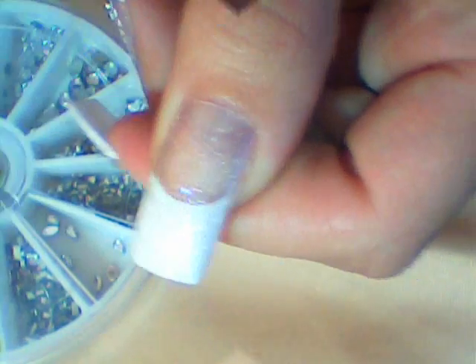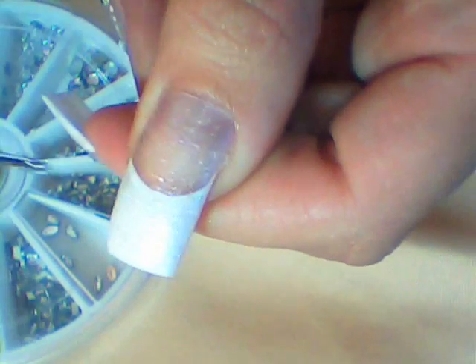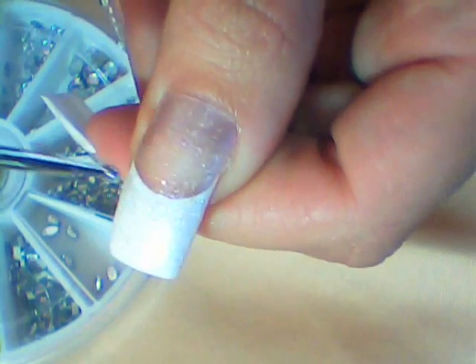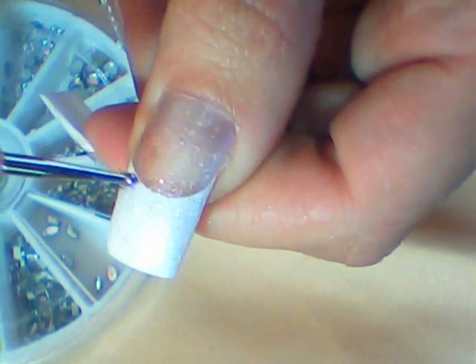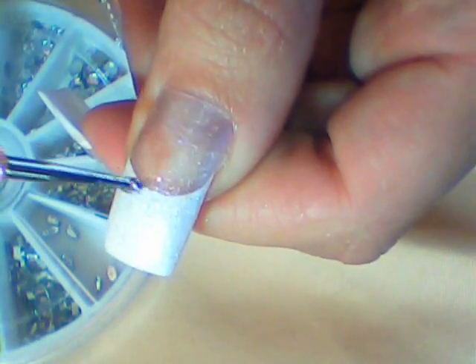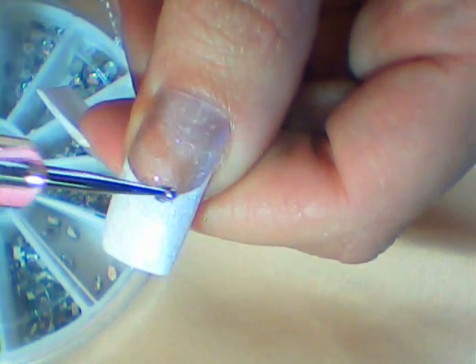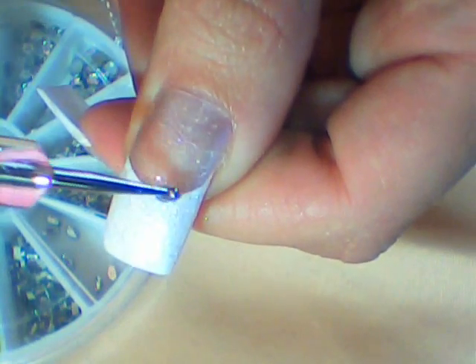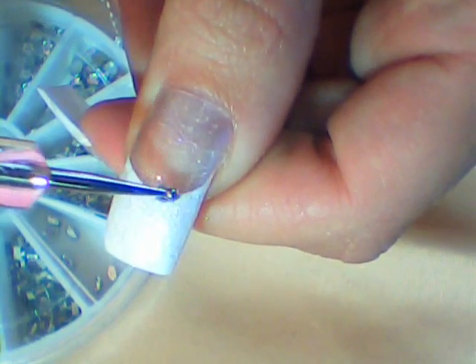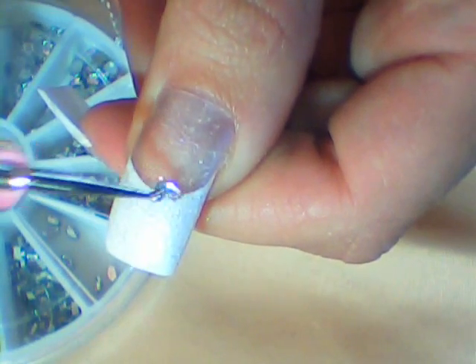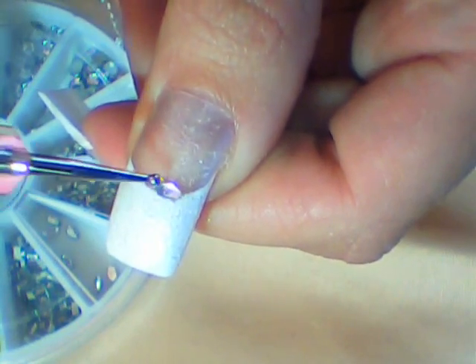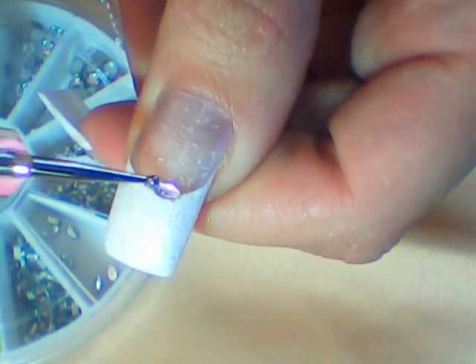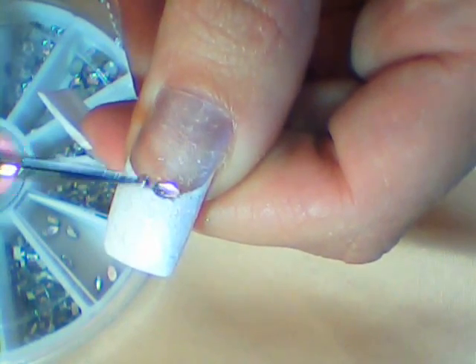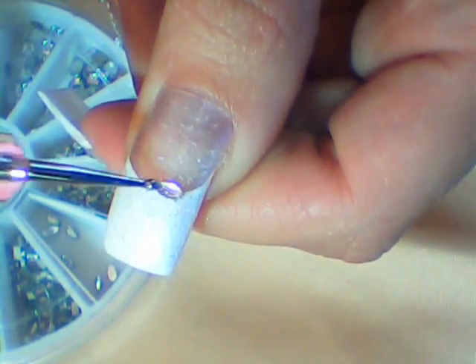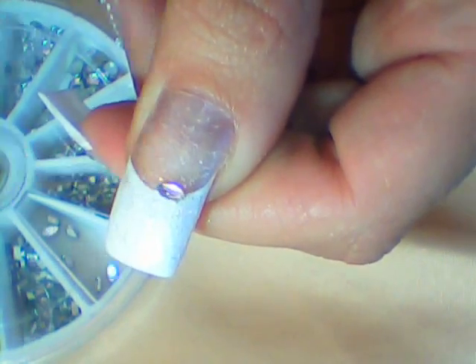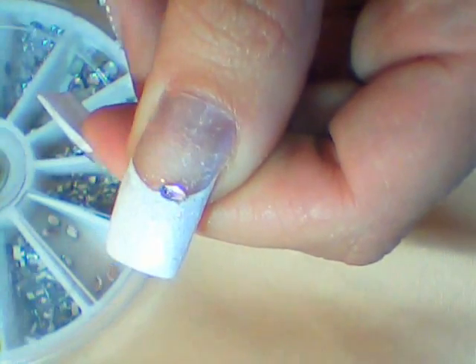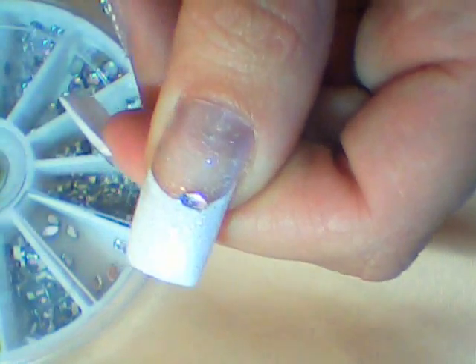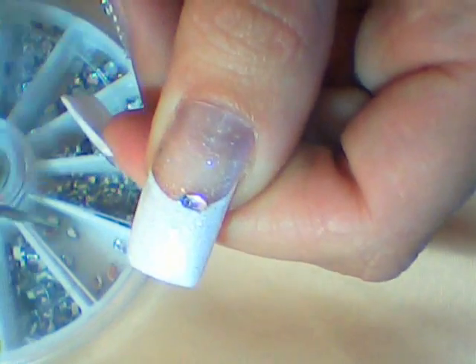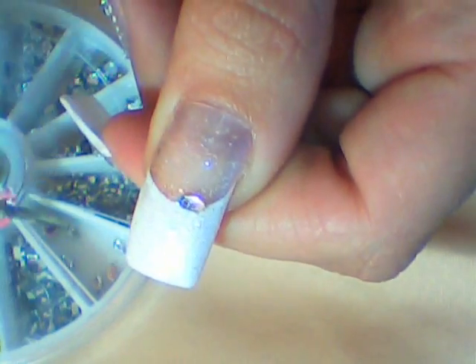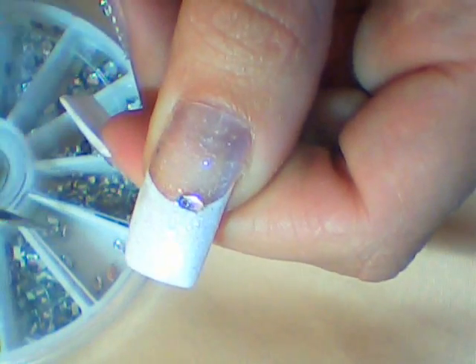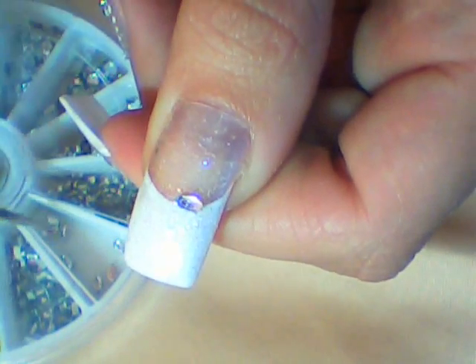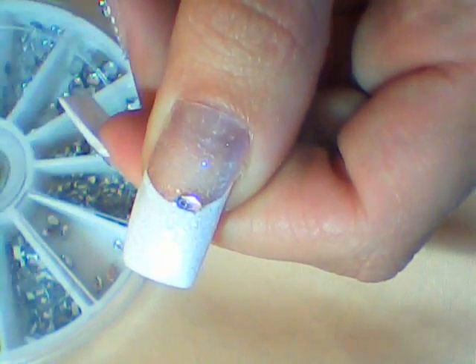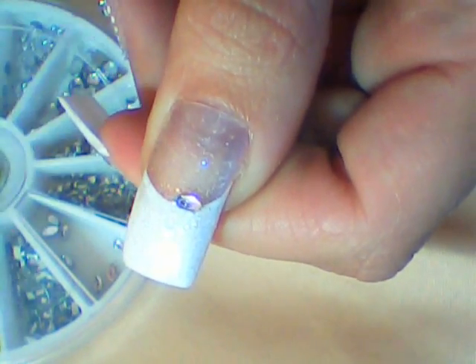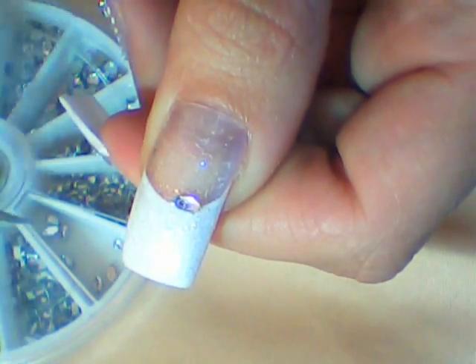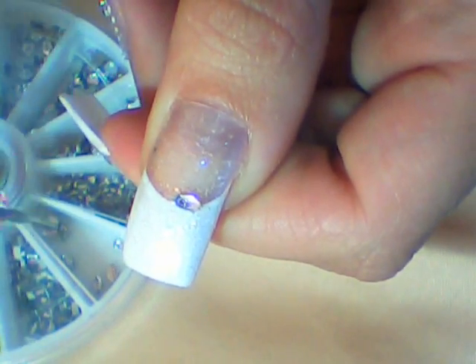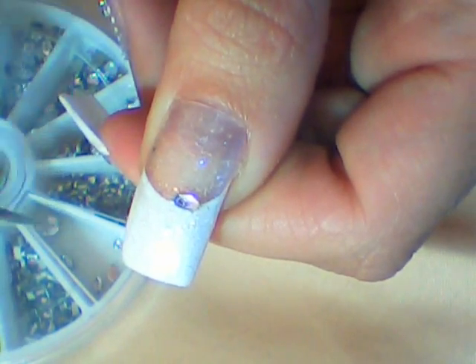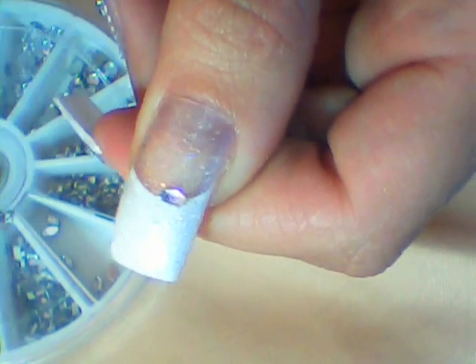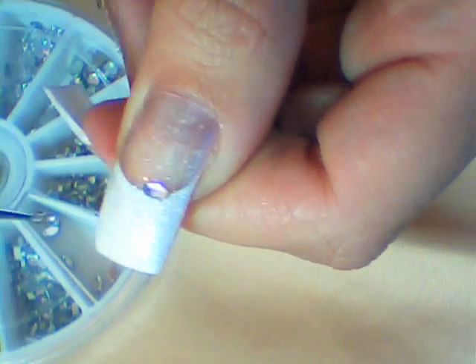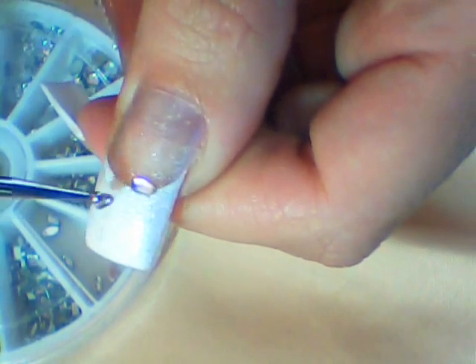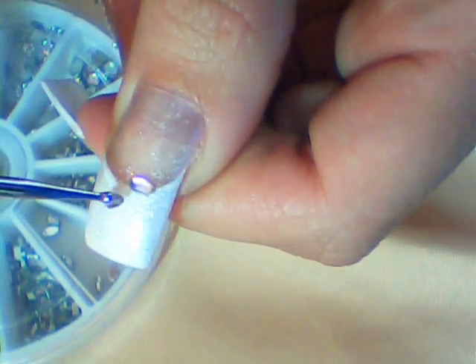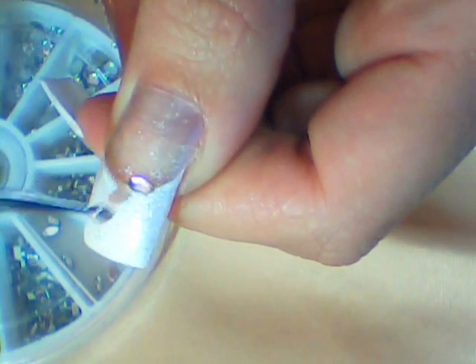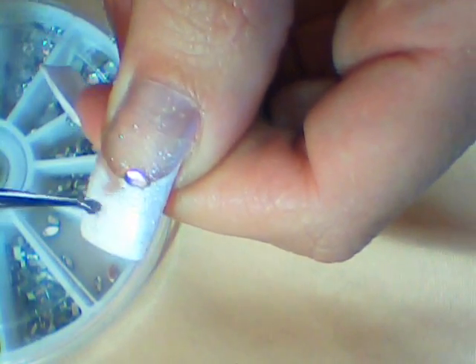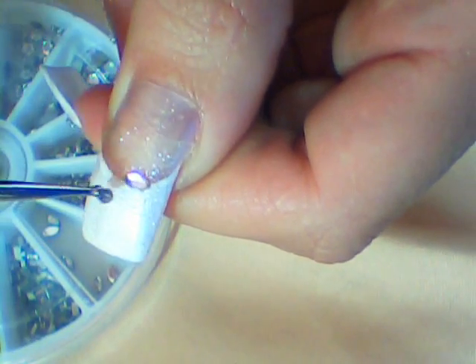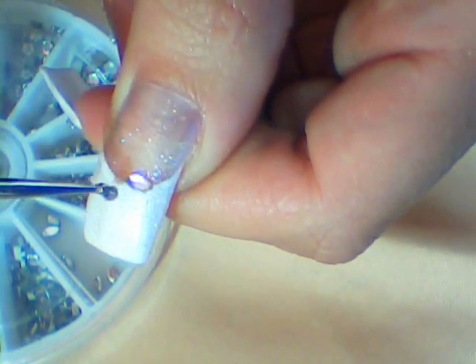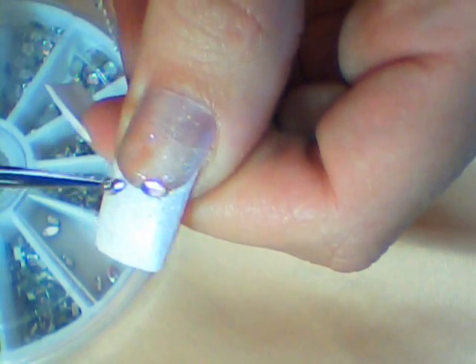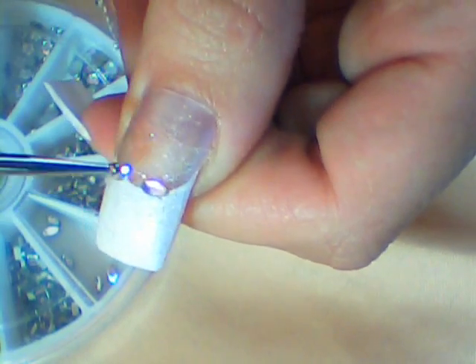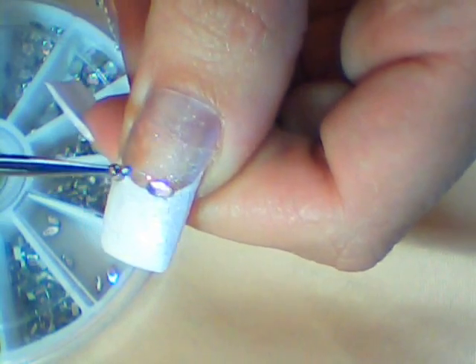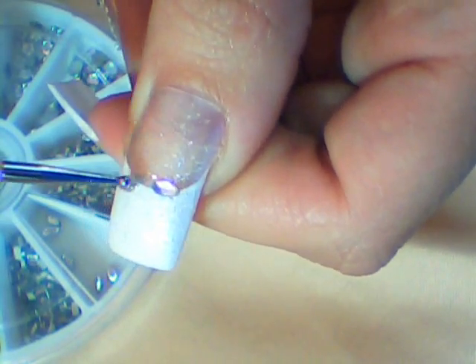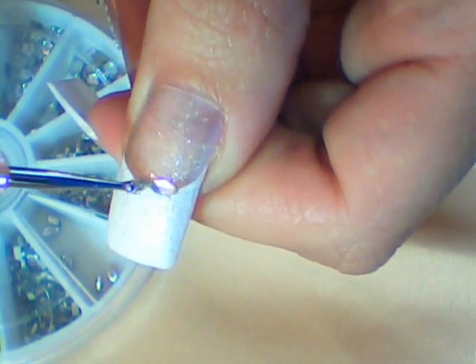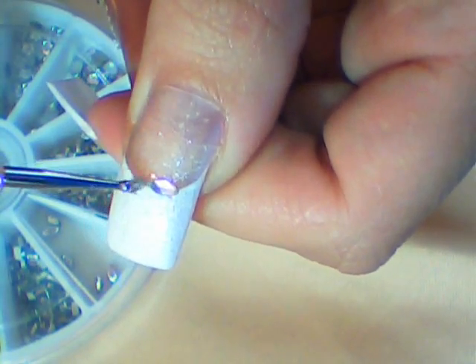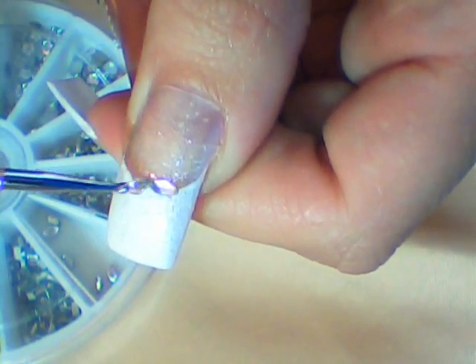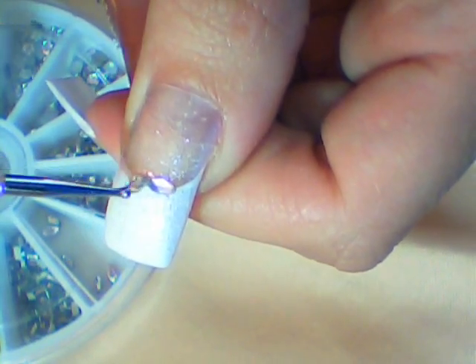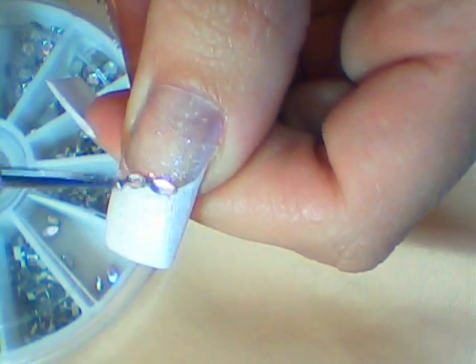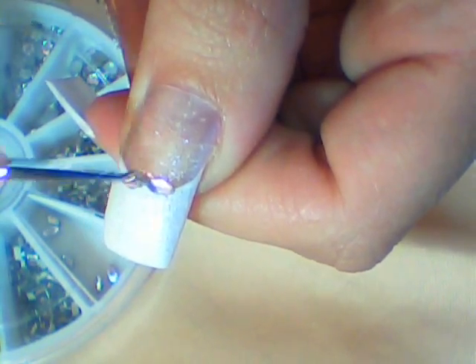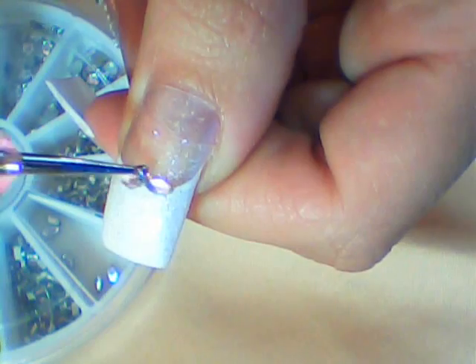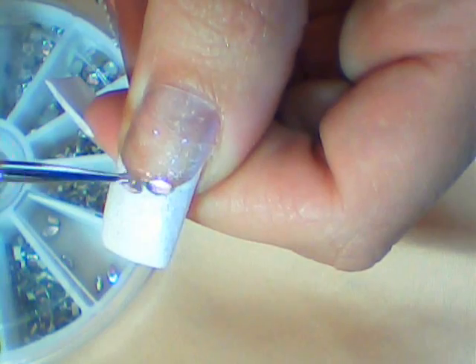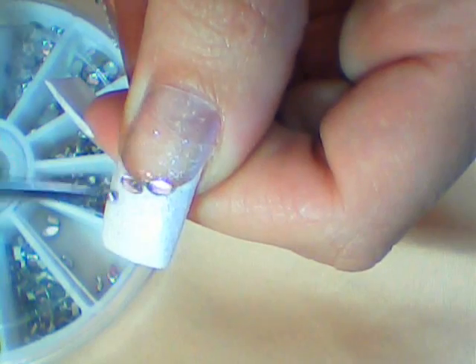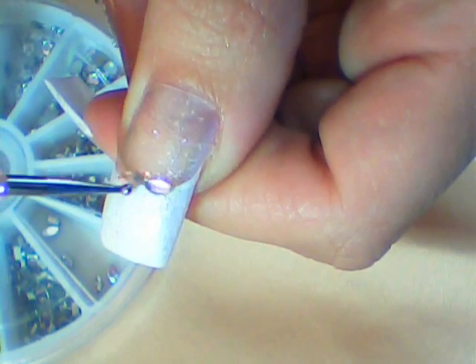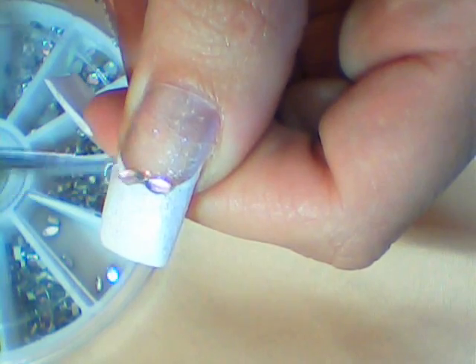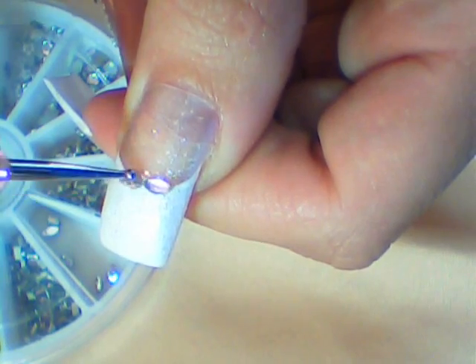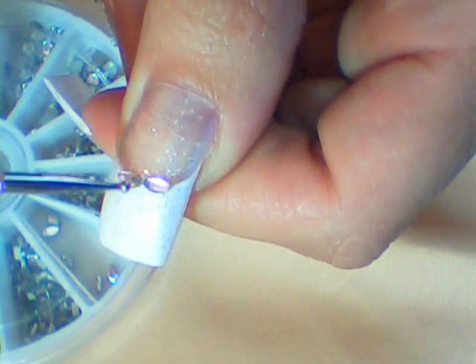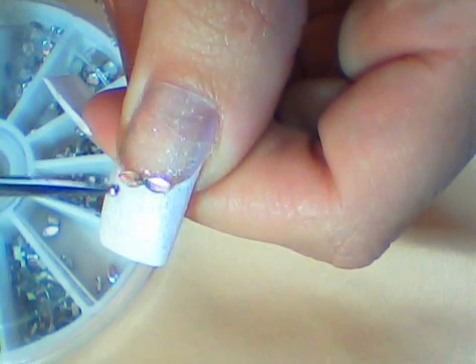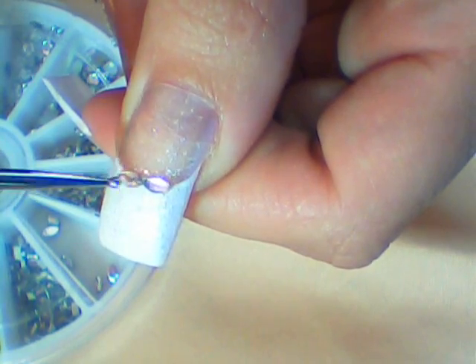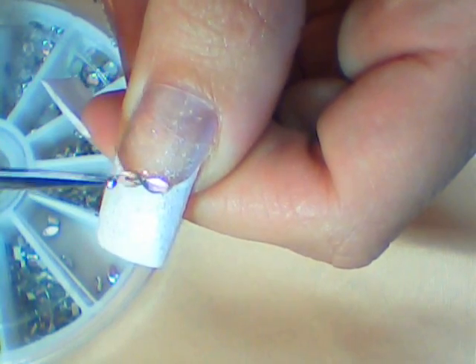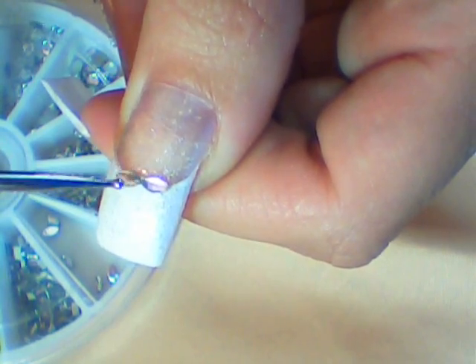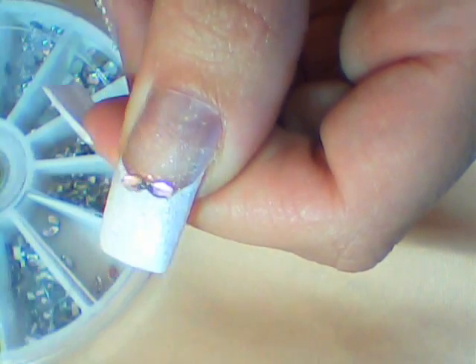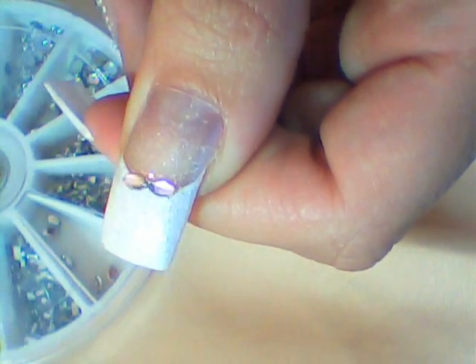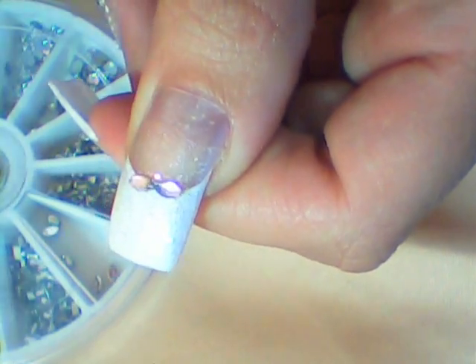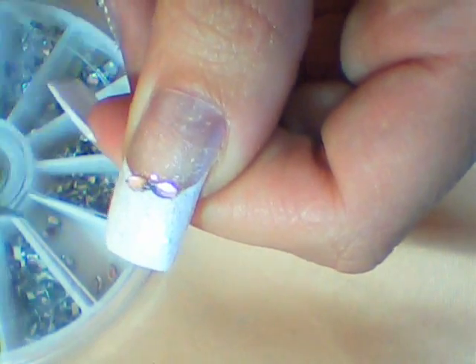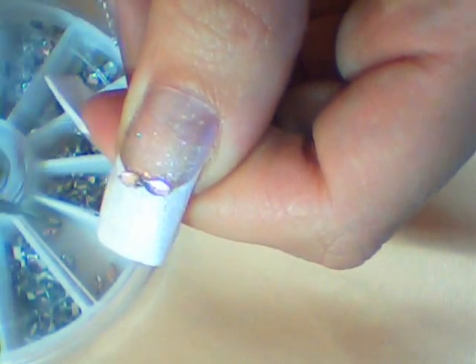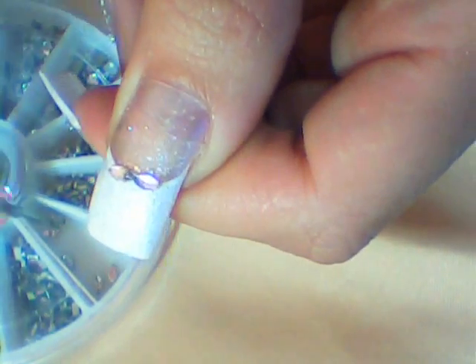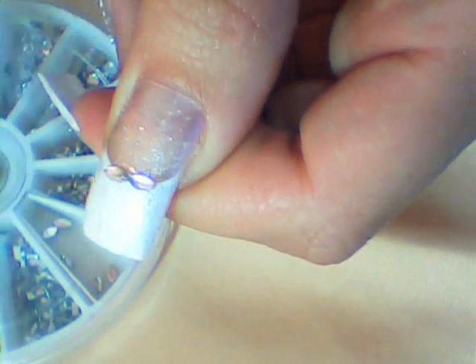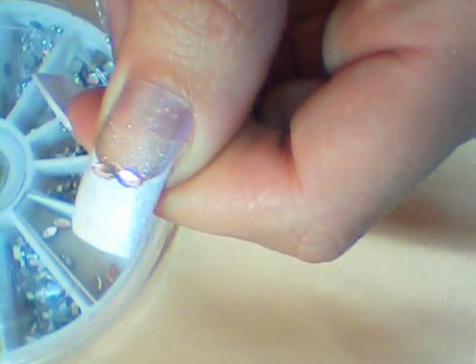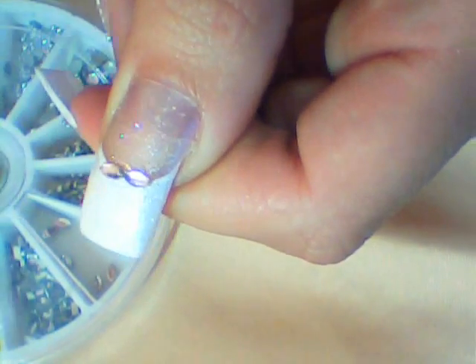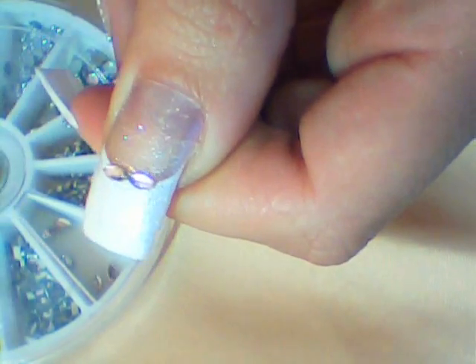Then before it dries, add petal shaped rhinestones in the middle in the shape of a flower.